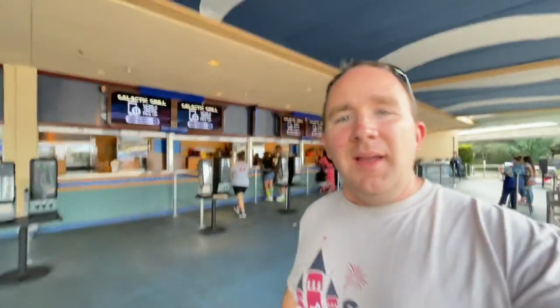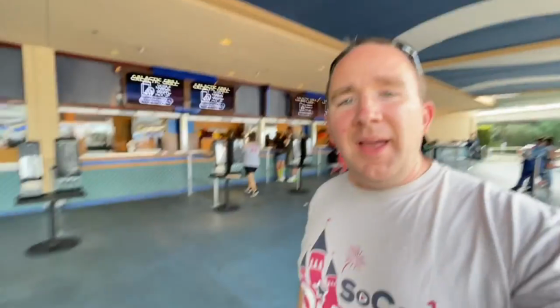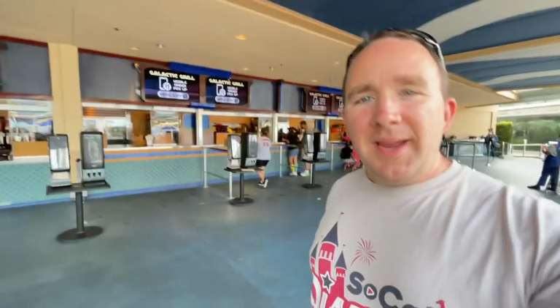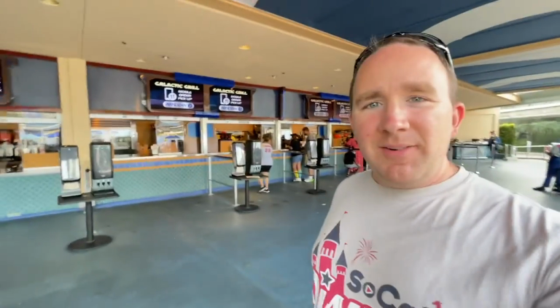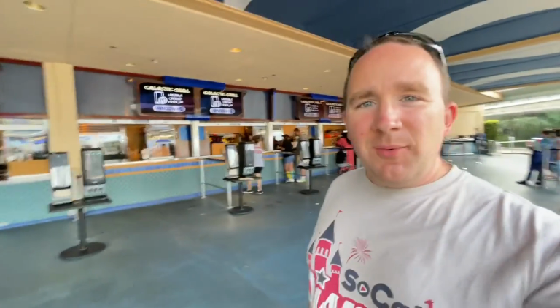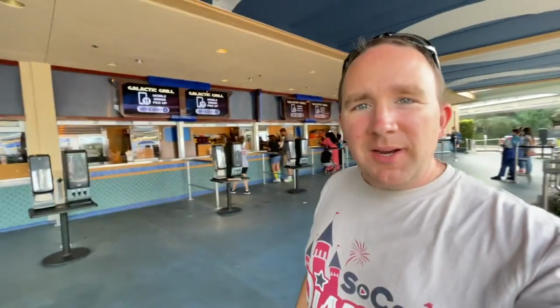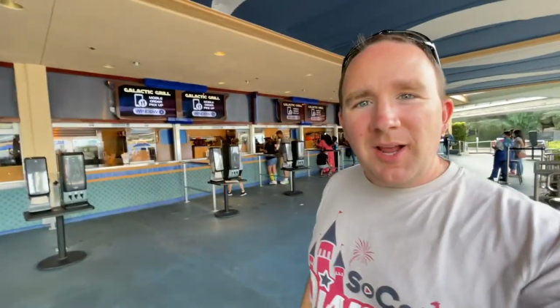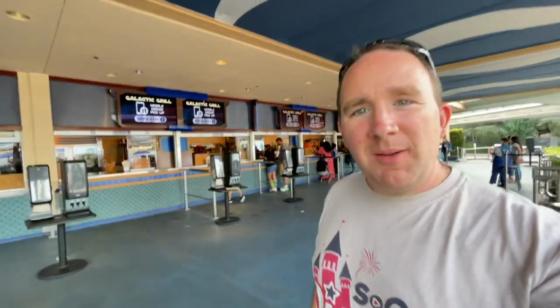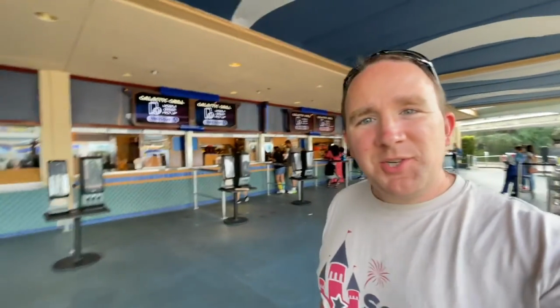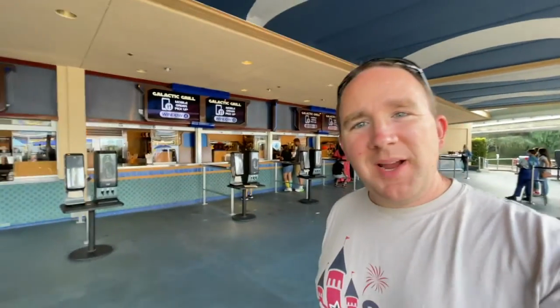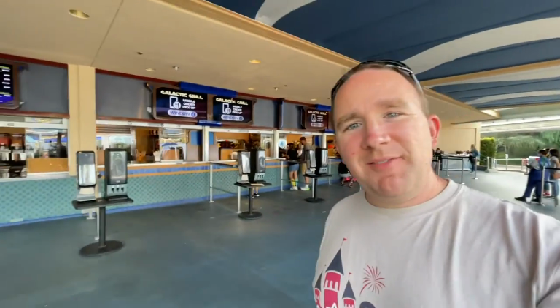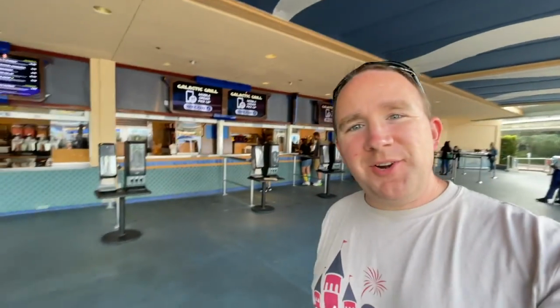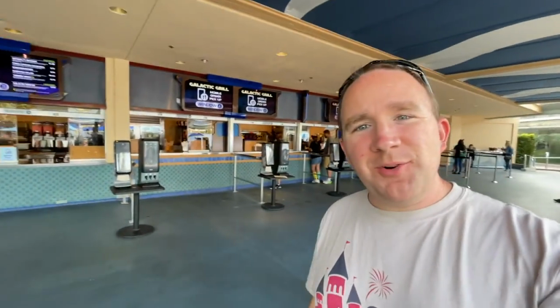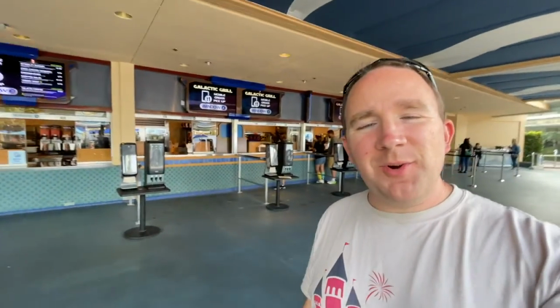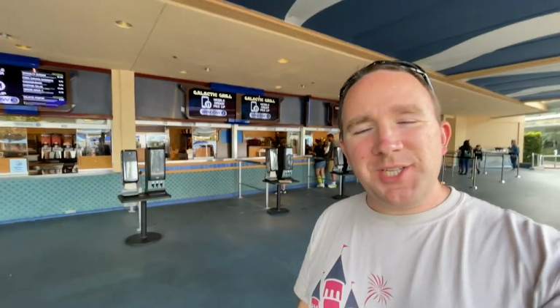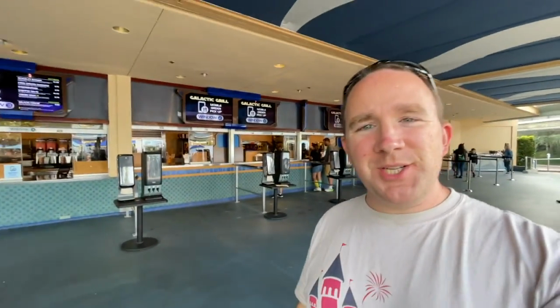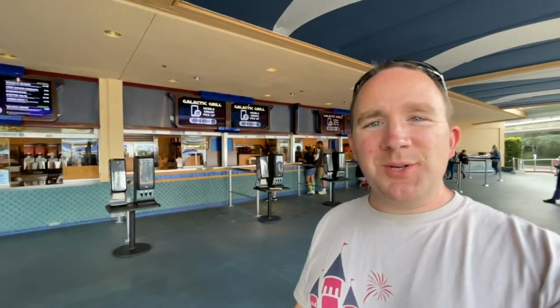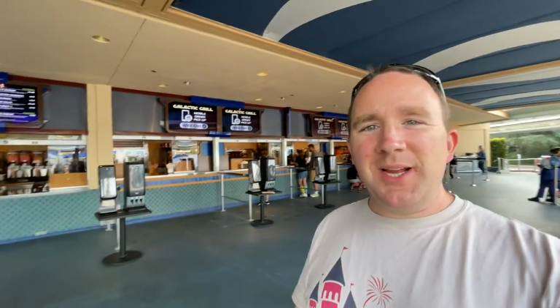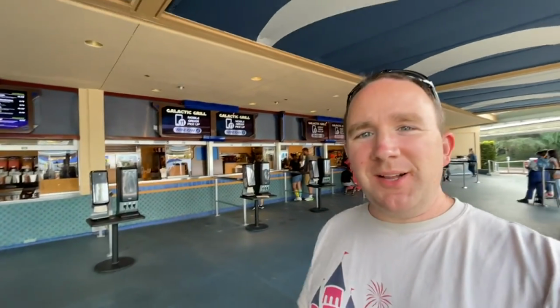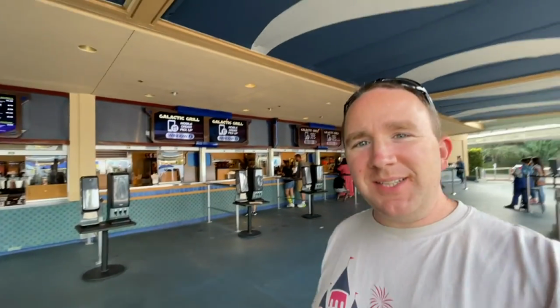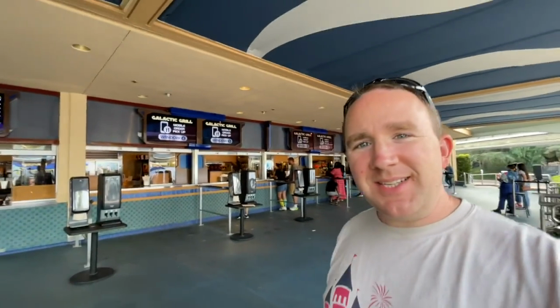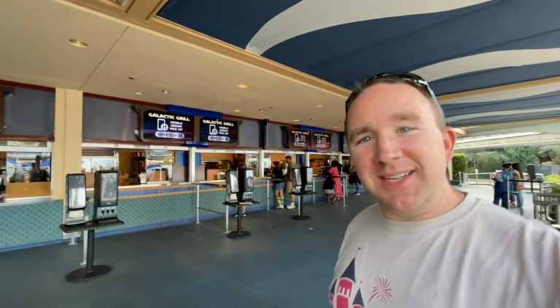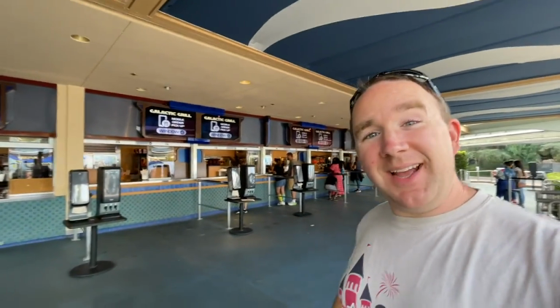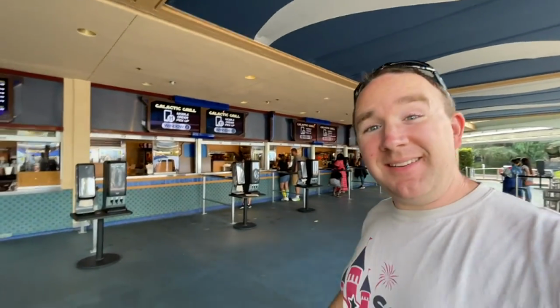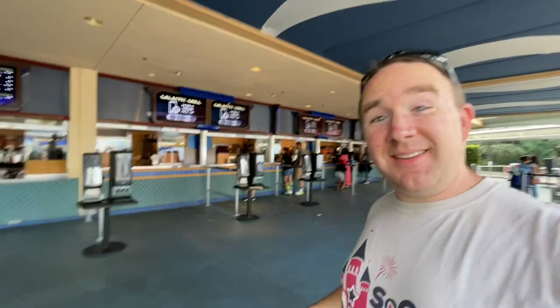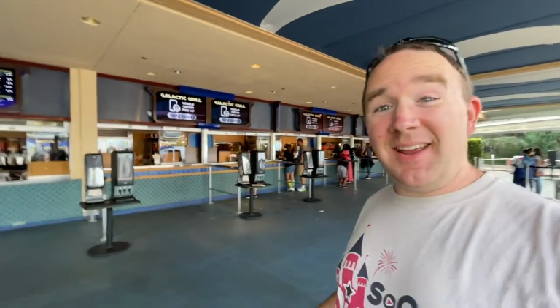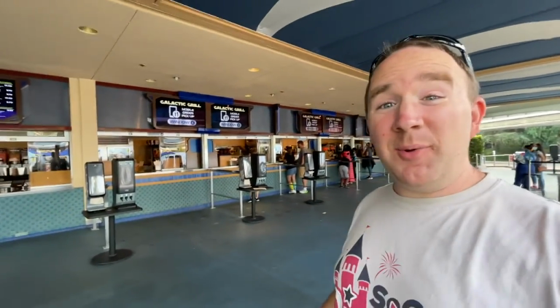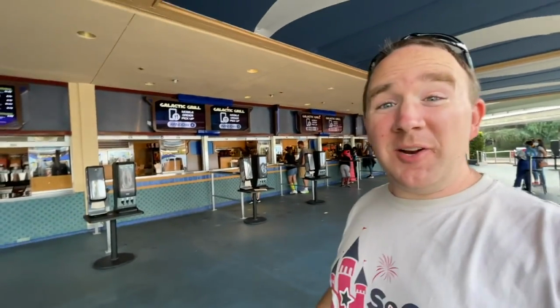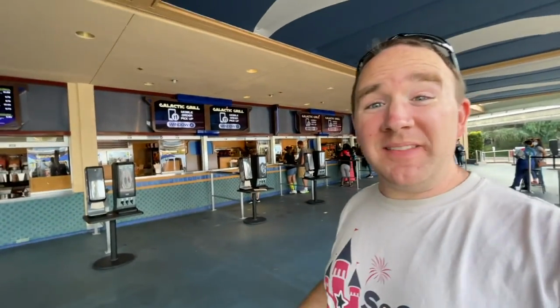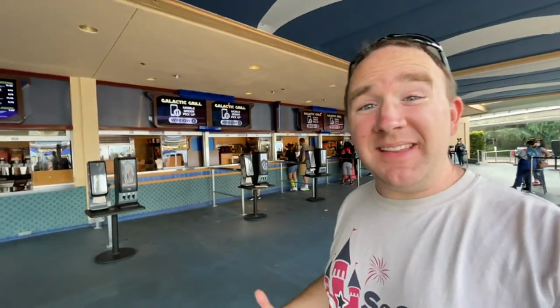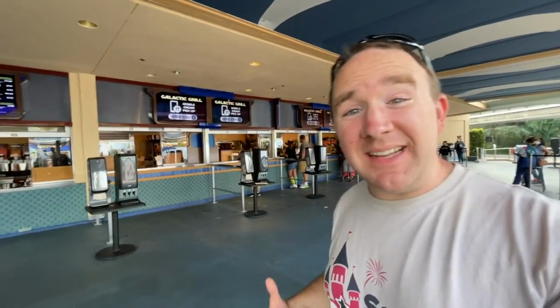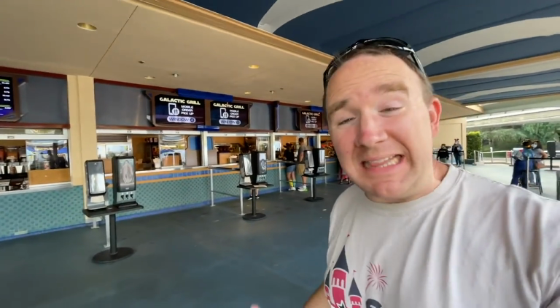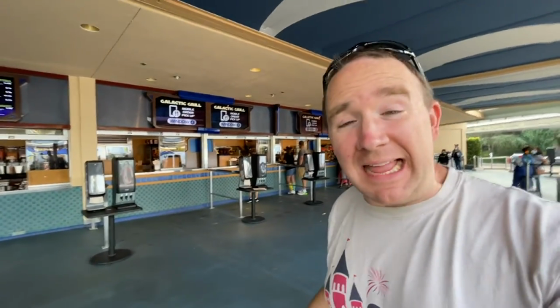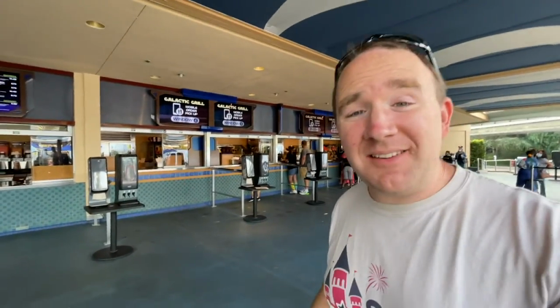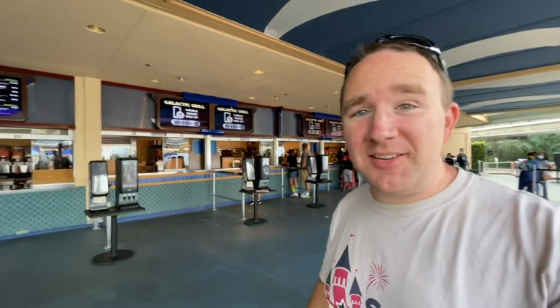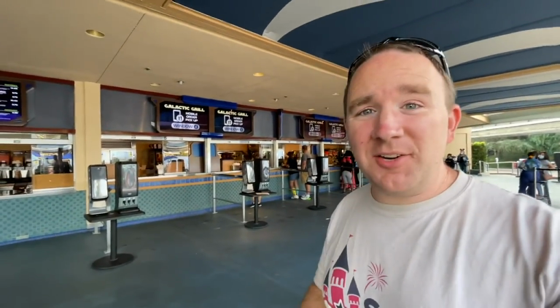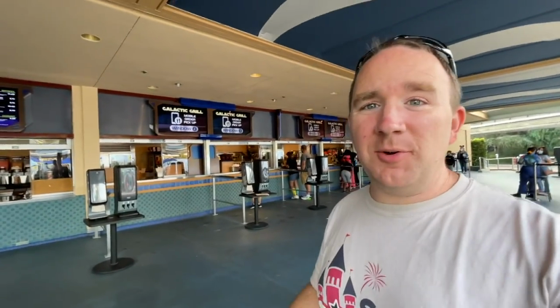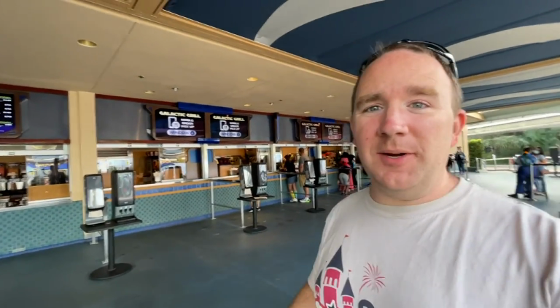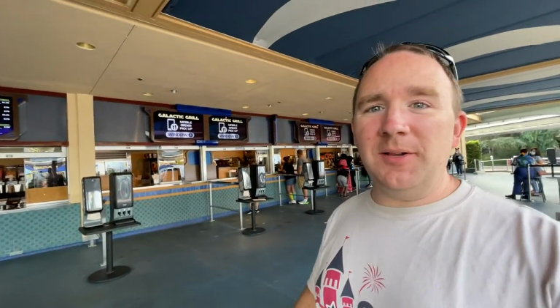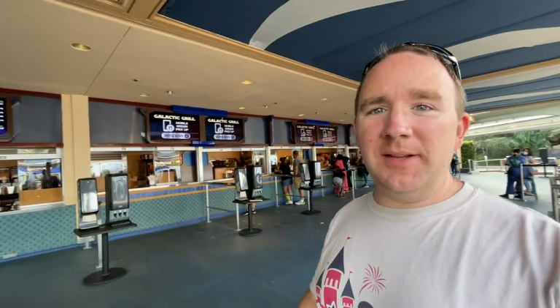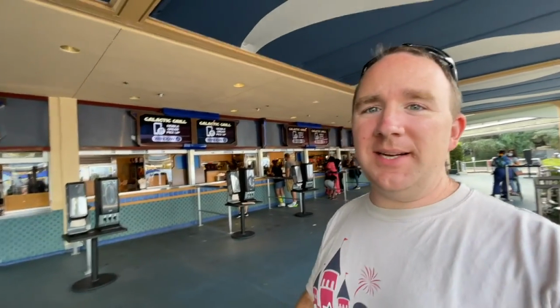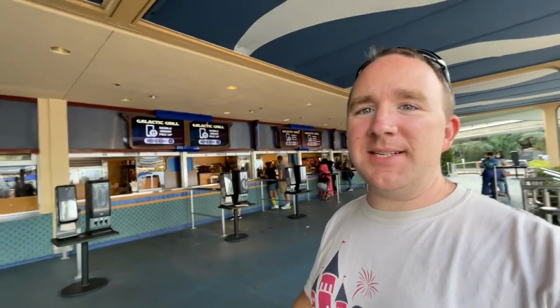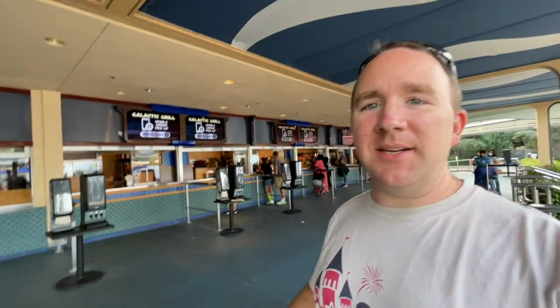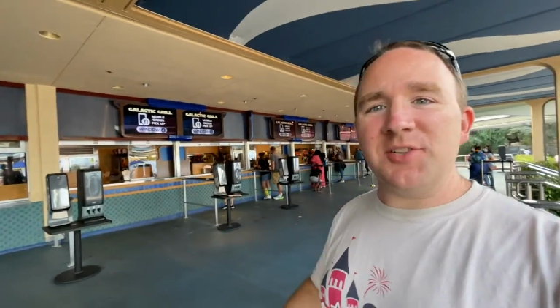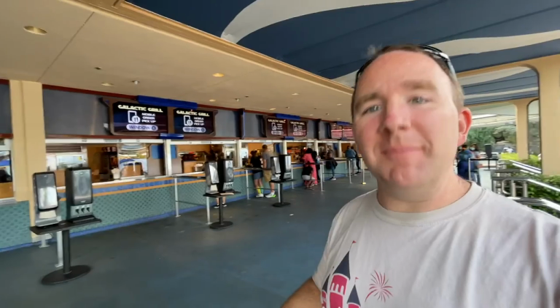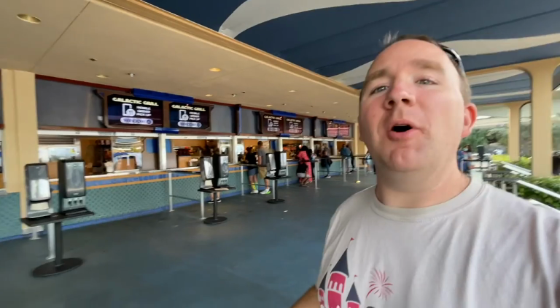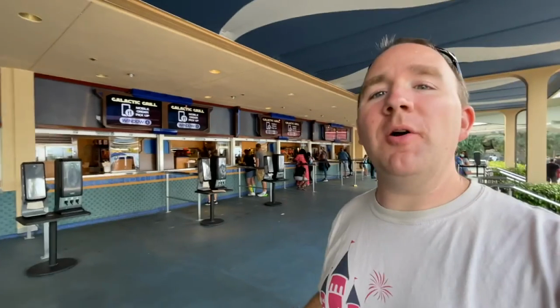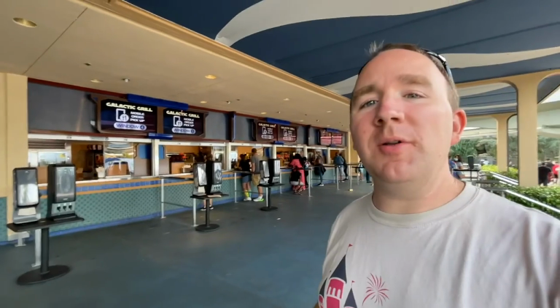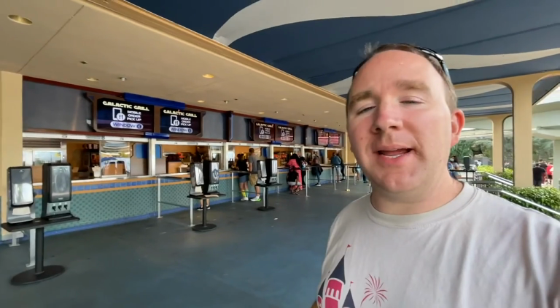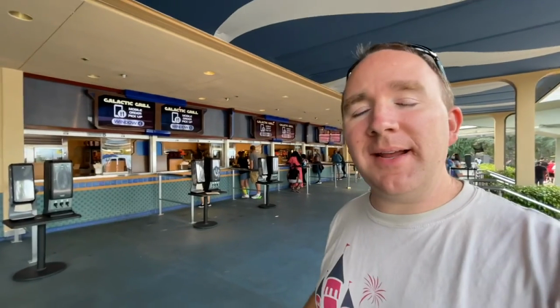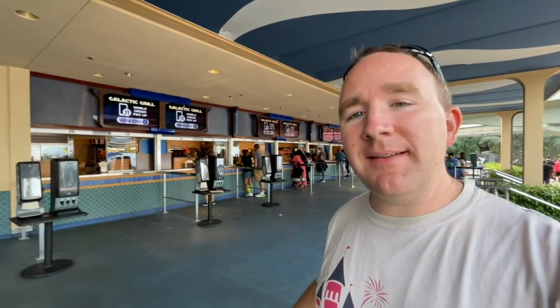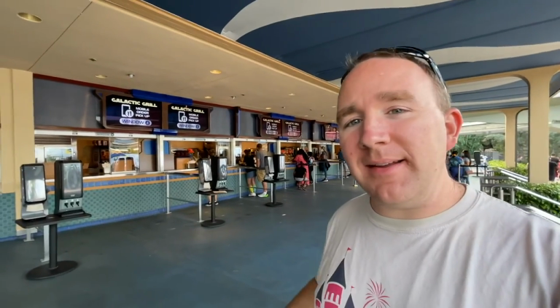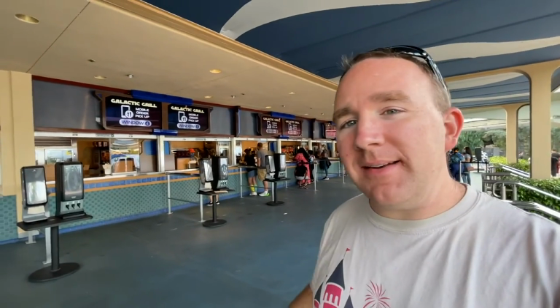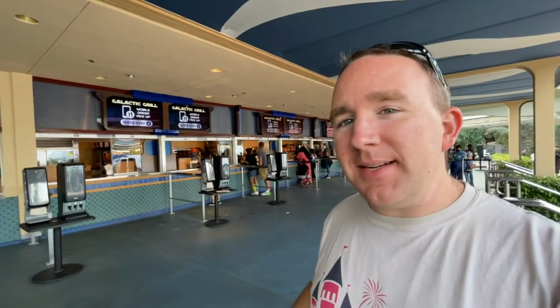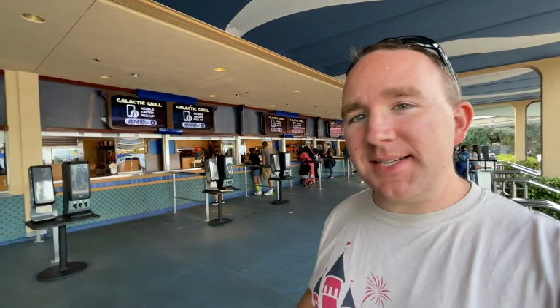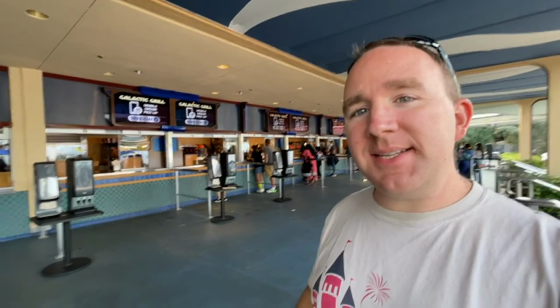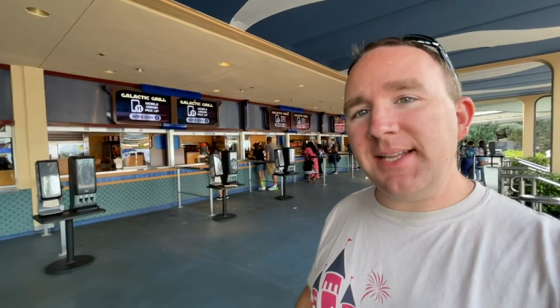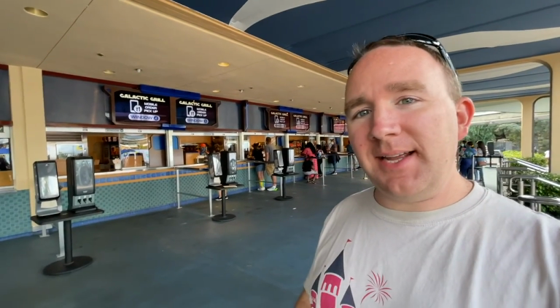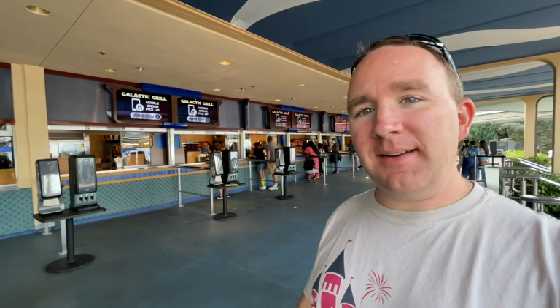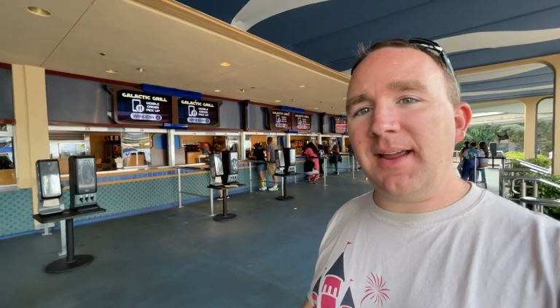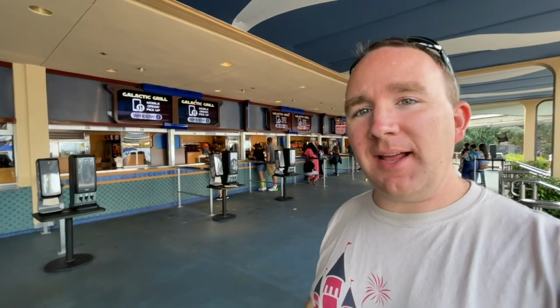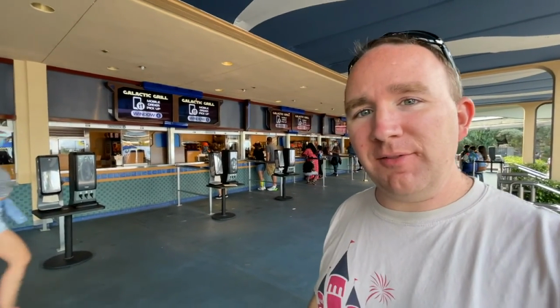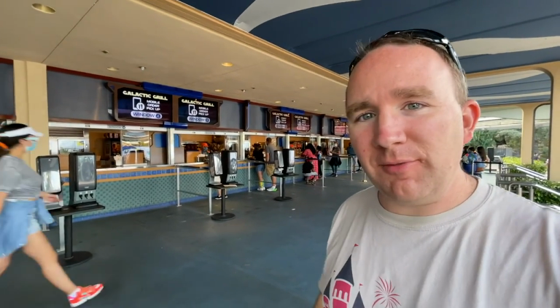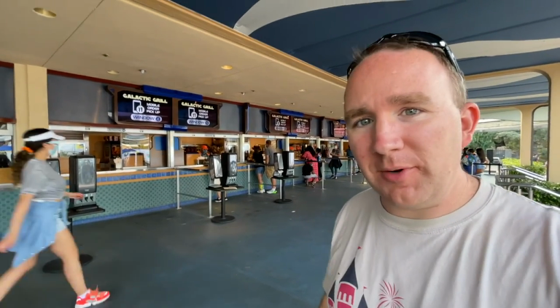Hey everyone, I'm Trevor and you're watching SoCal Disney Dads. Today we are at the Galactic Grill. It is in Tomorrowland in Disneyland, California.